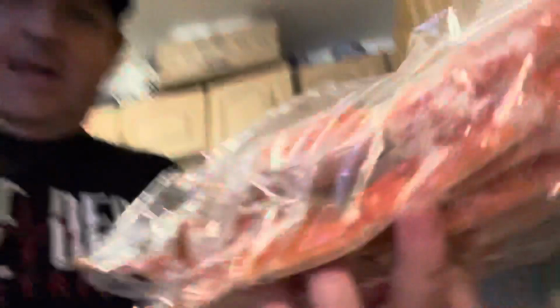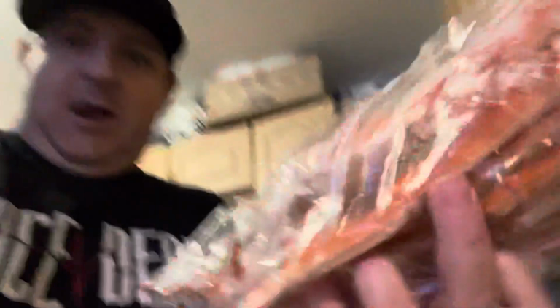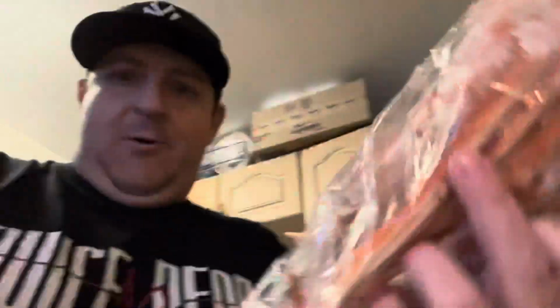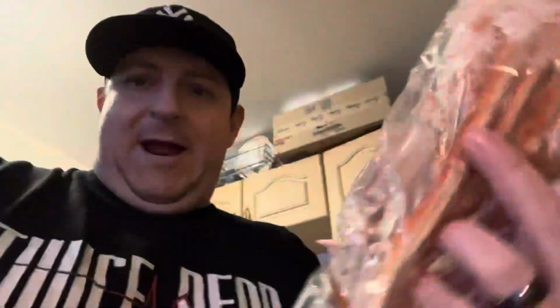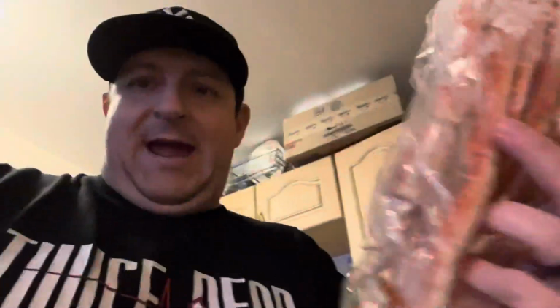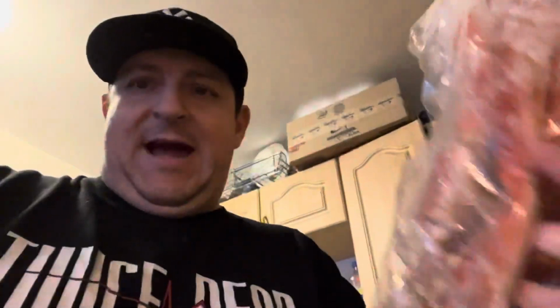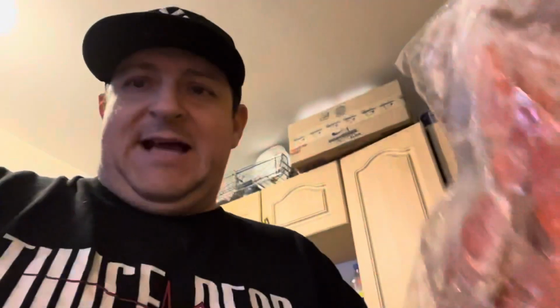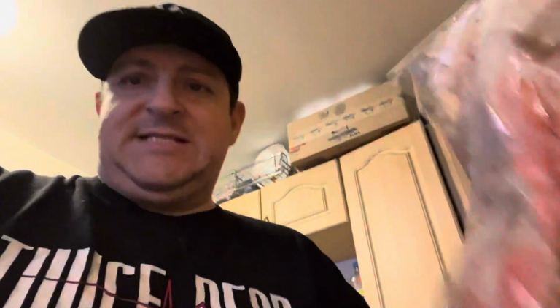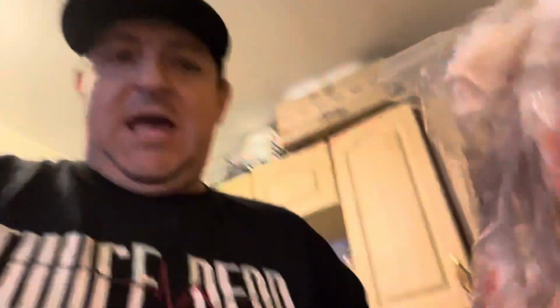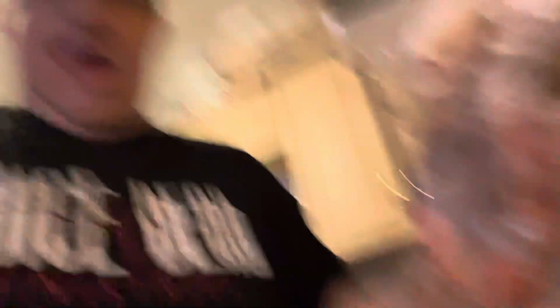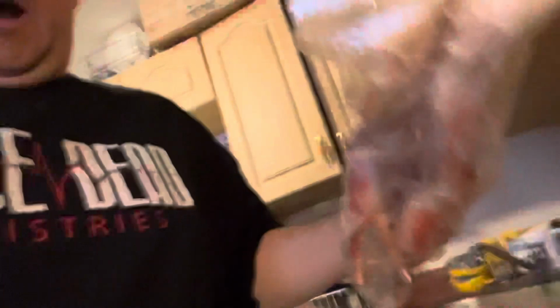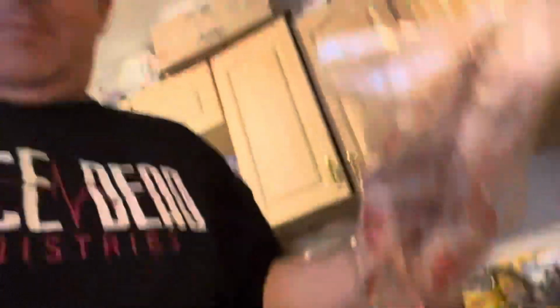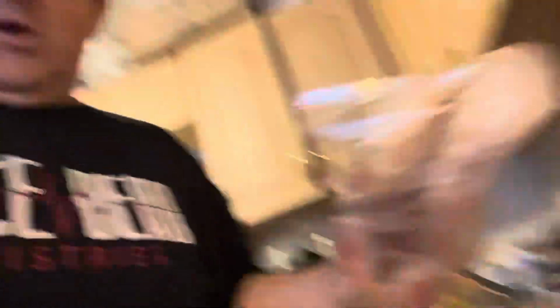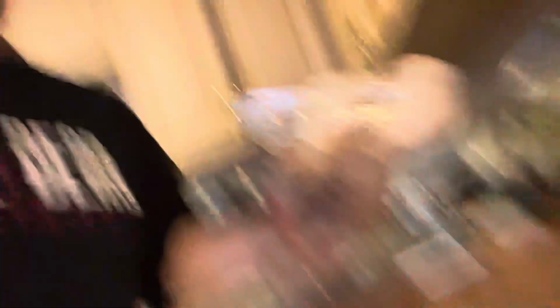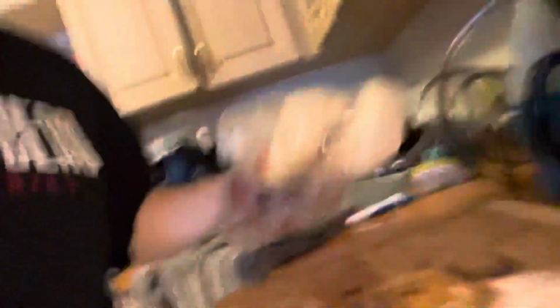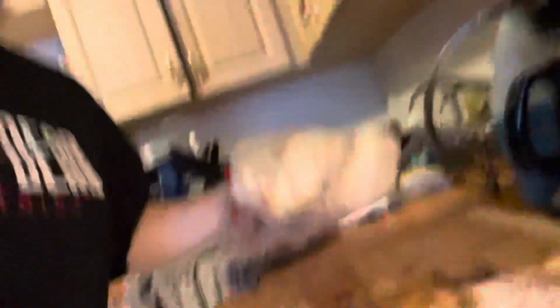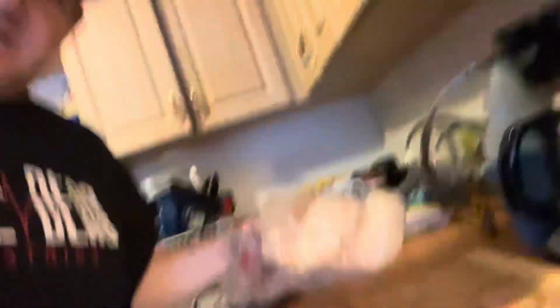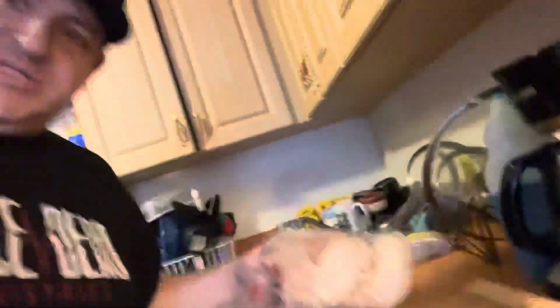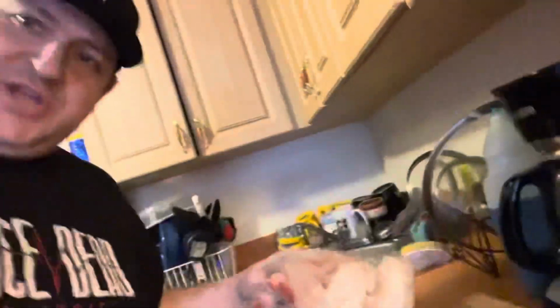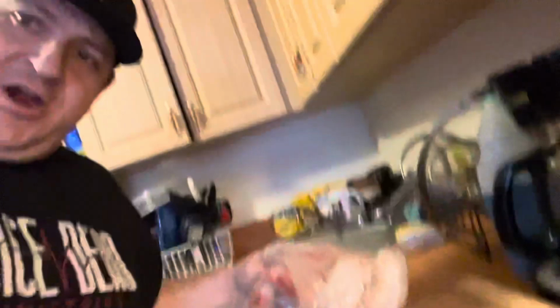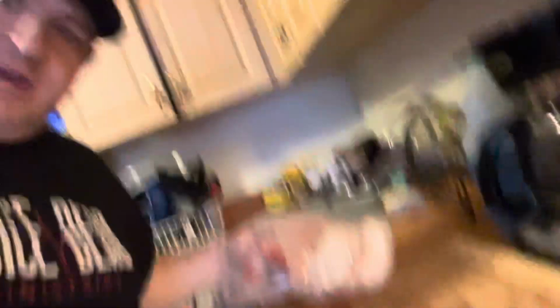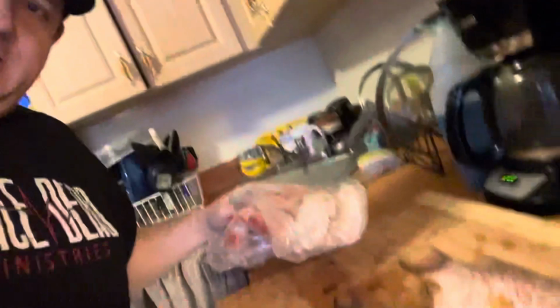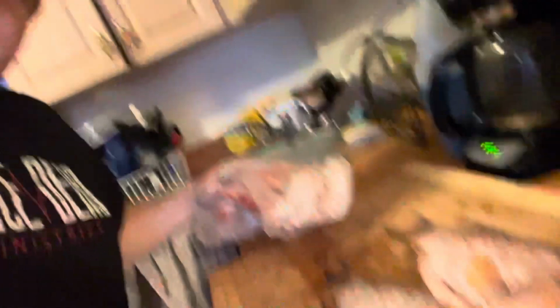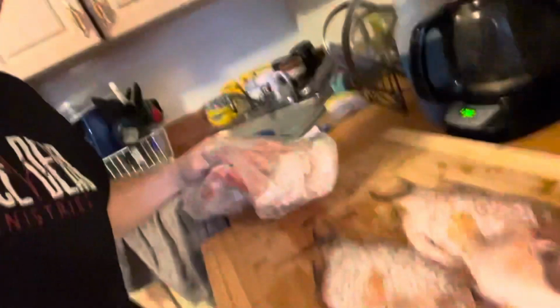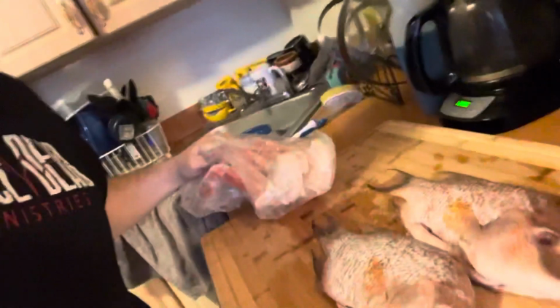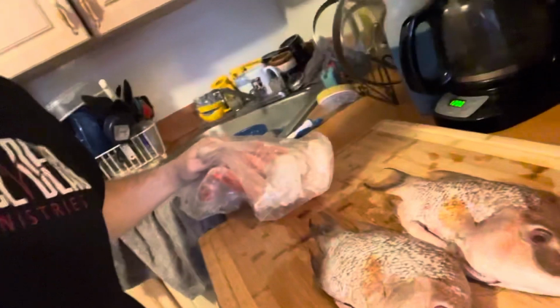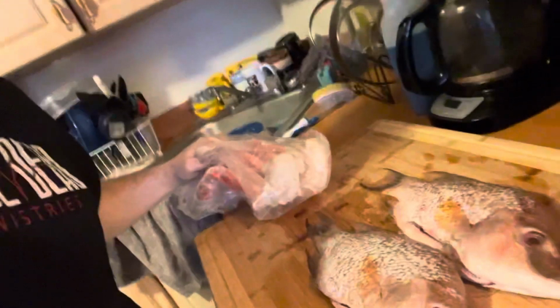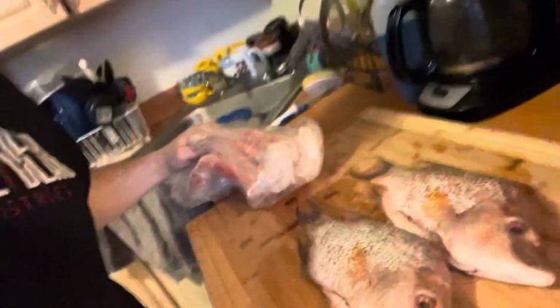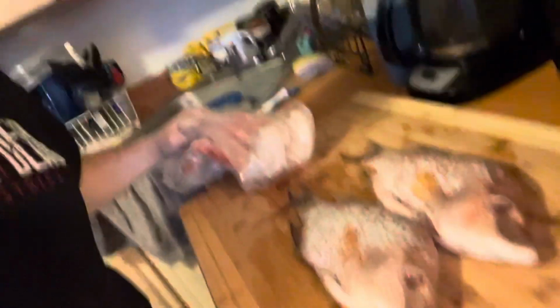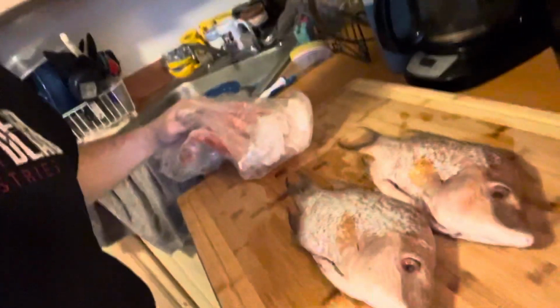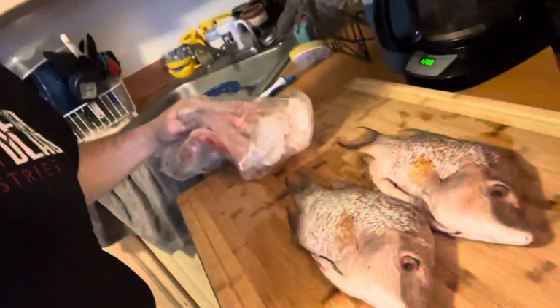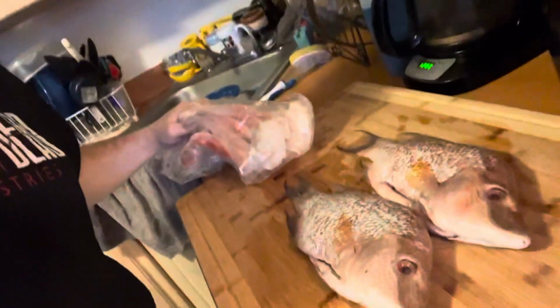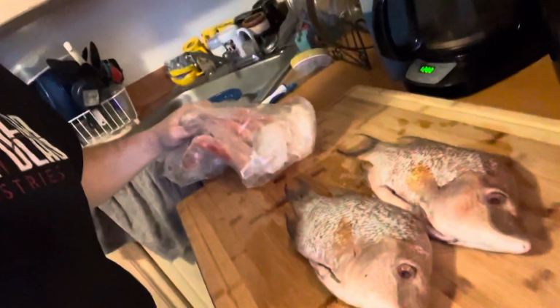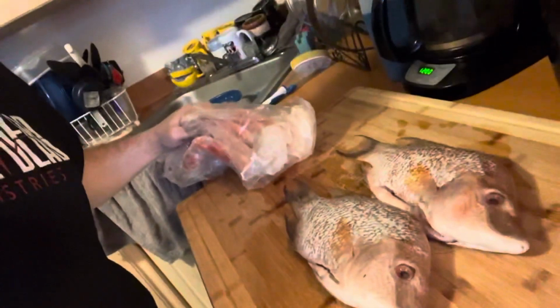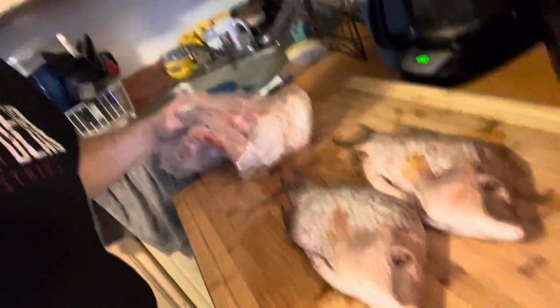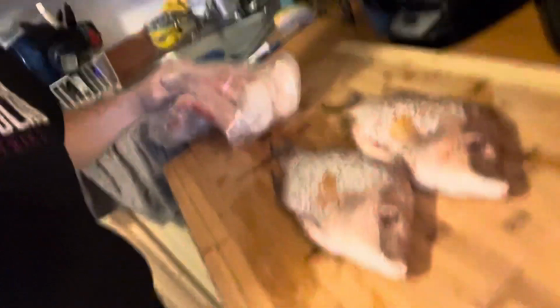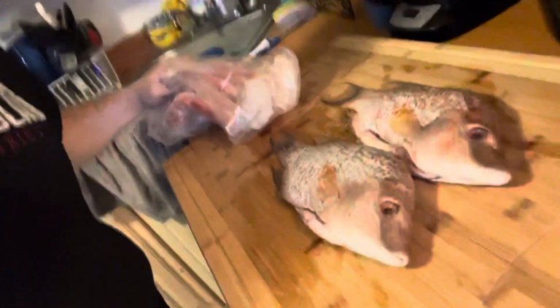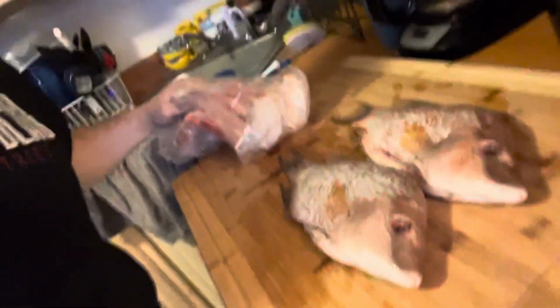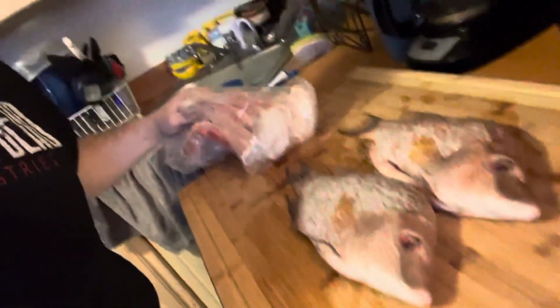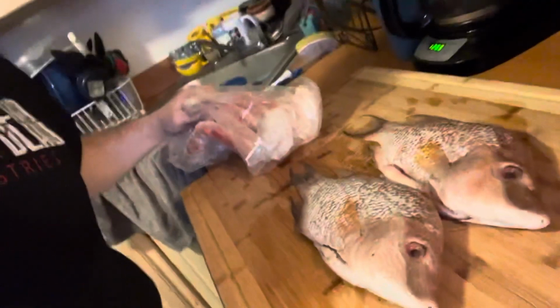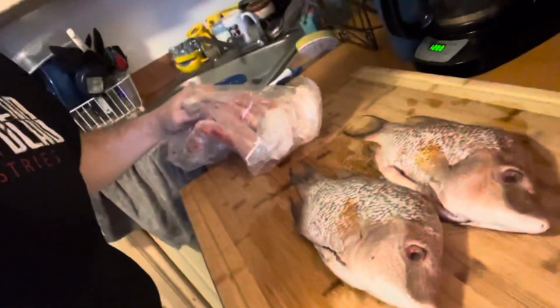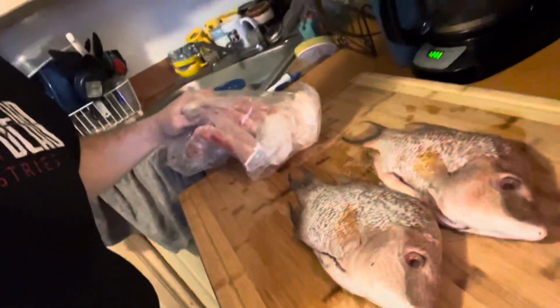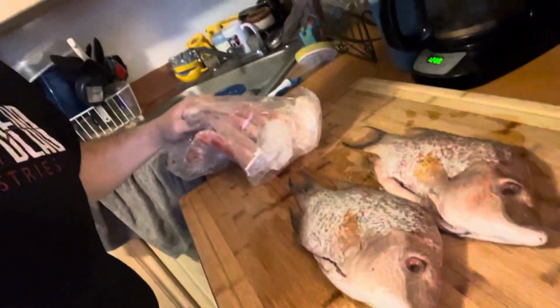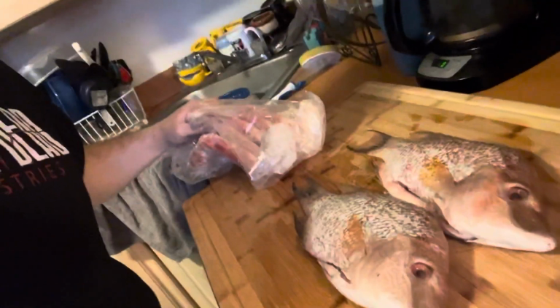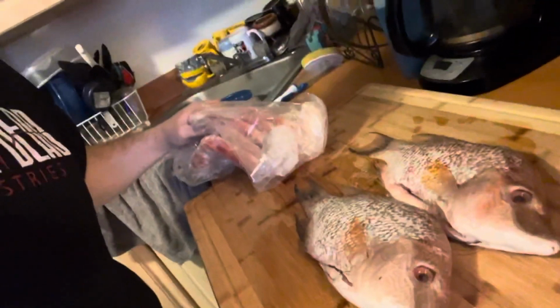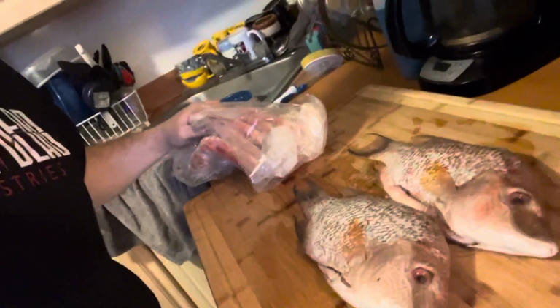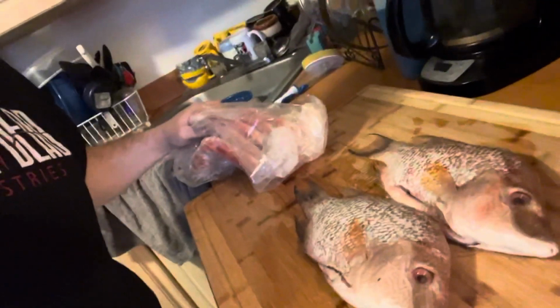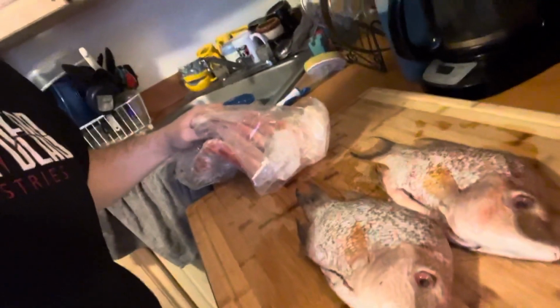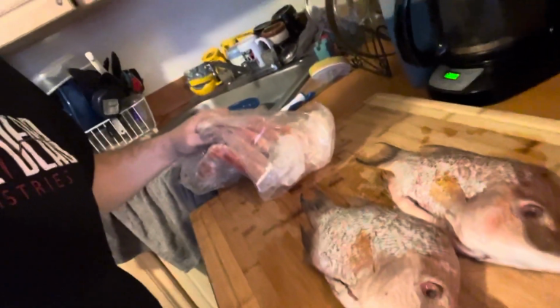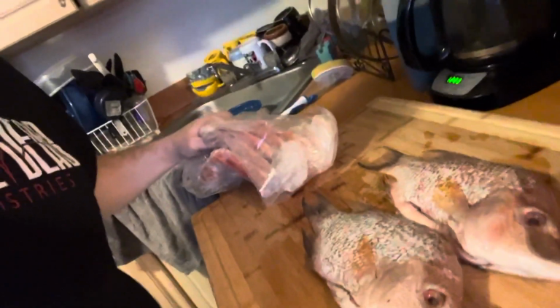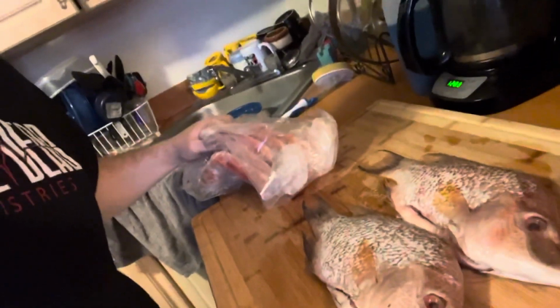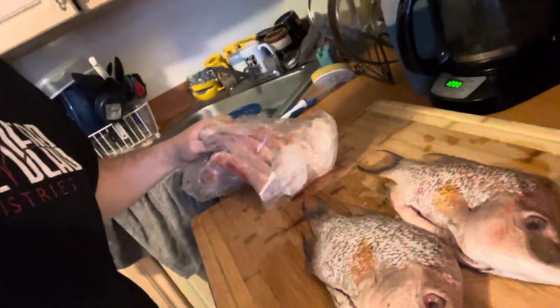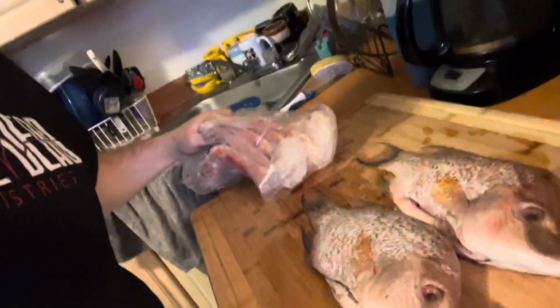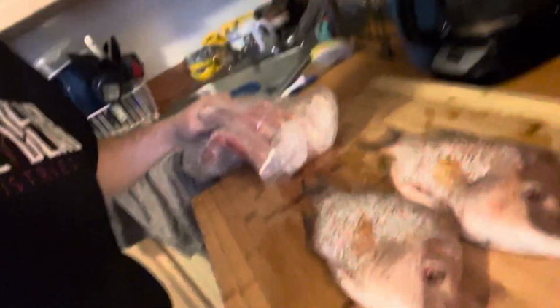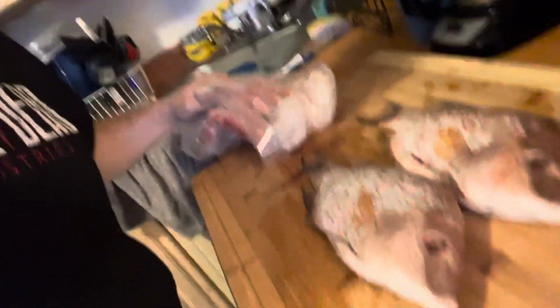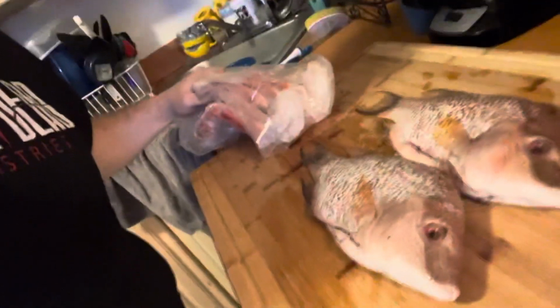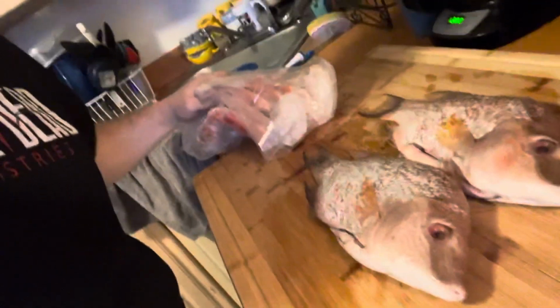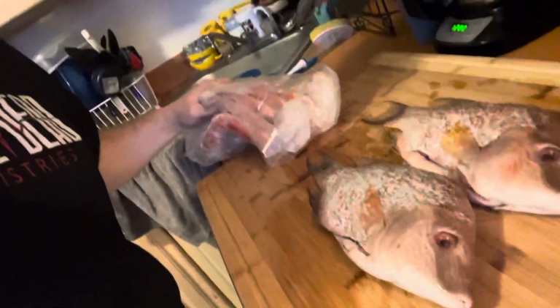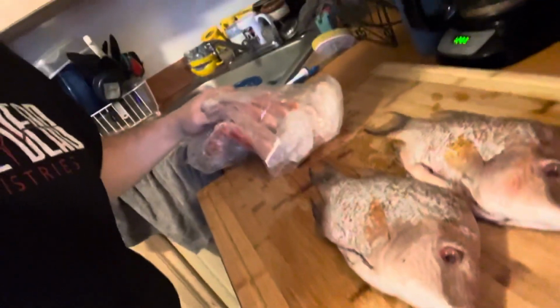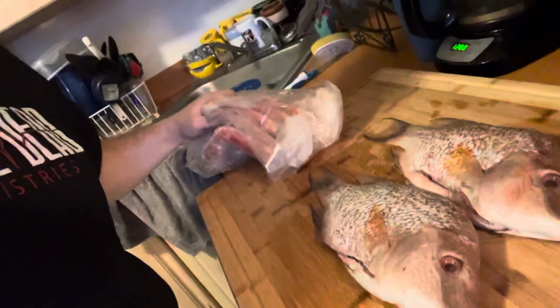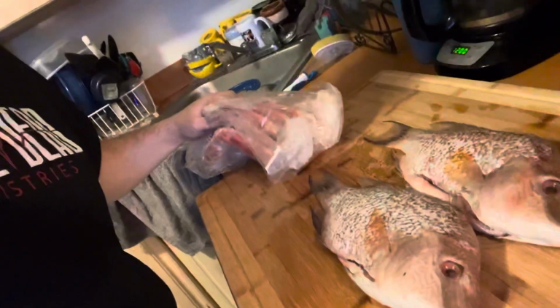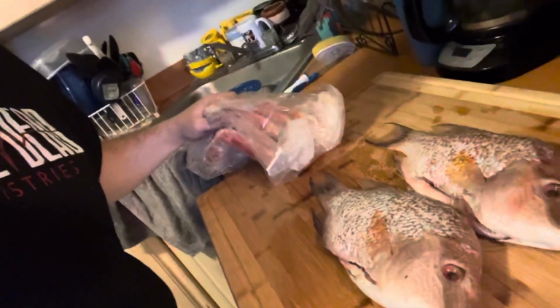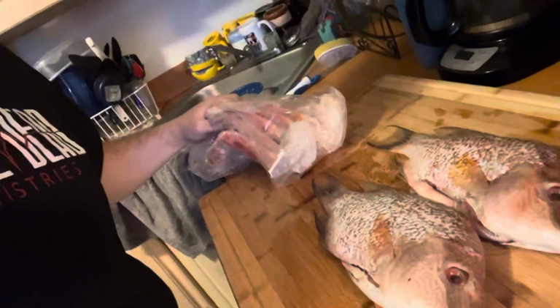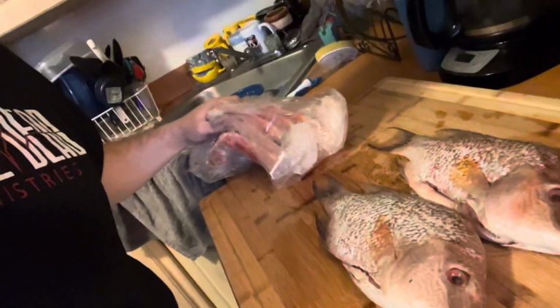I'm gonna go ahead and get started. In this video I'm gonna go ahead and fillet my snapper, and we'll be back shortly.